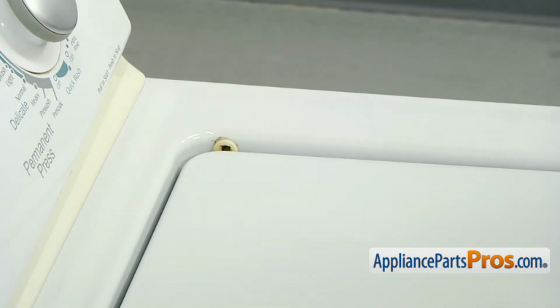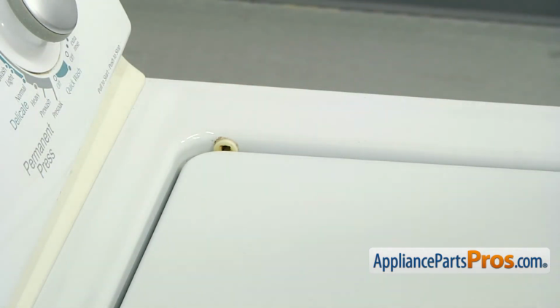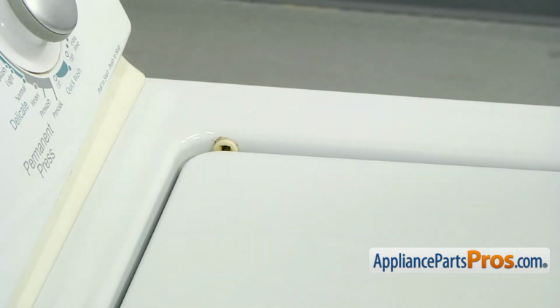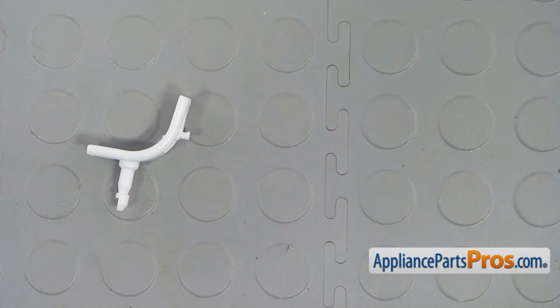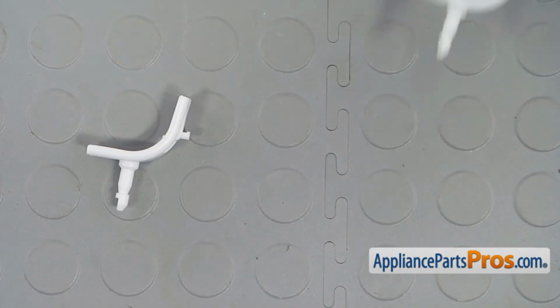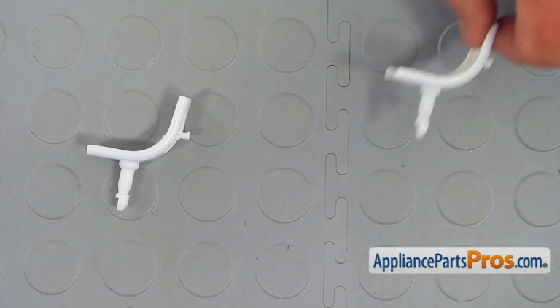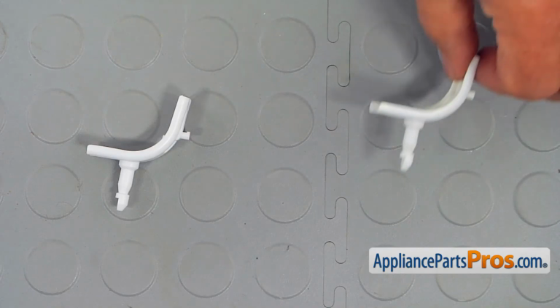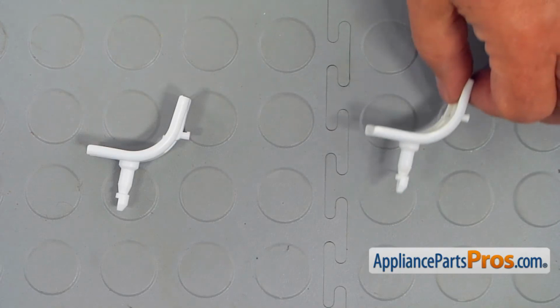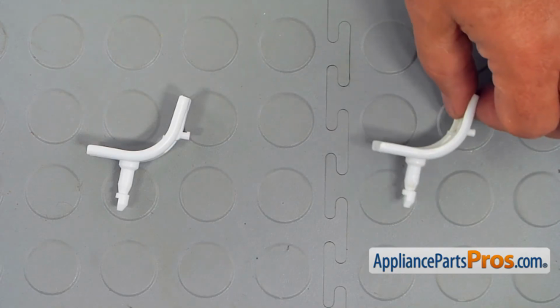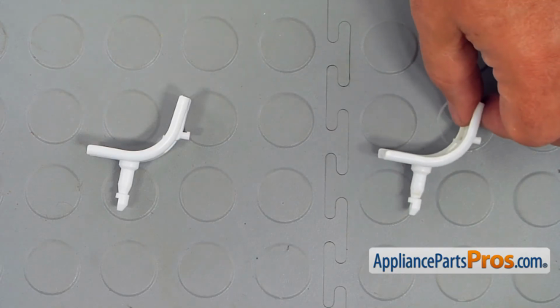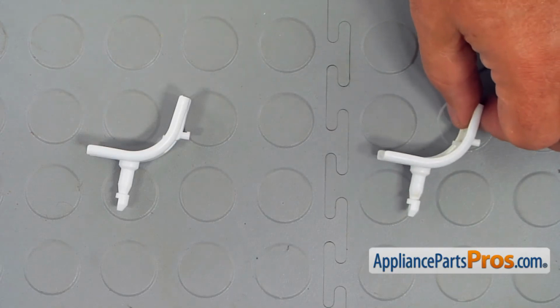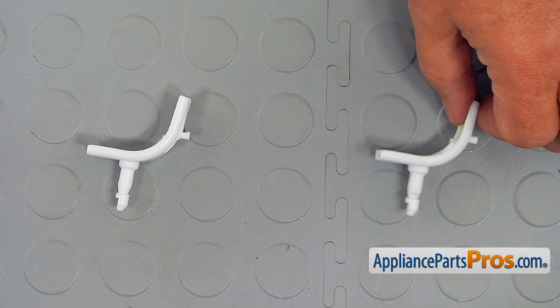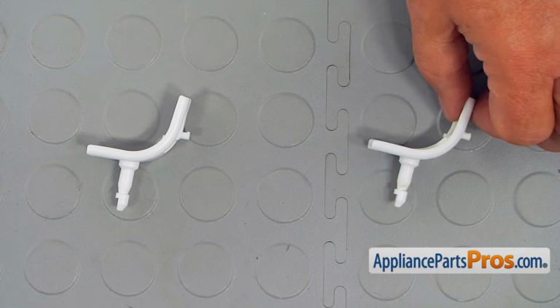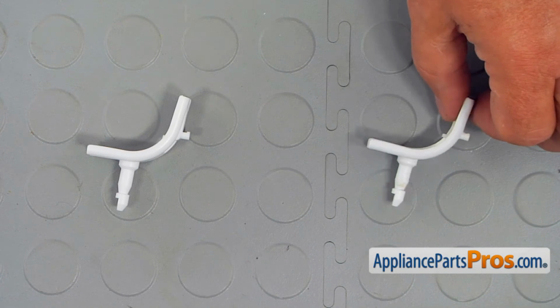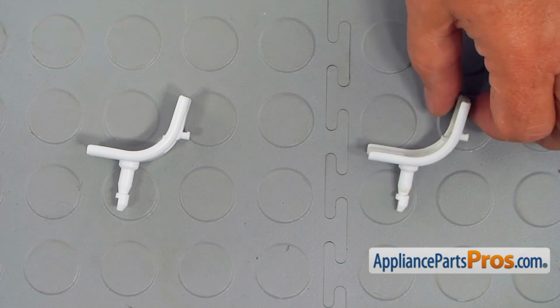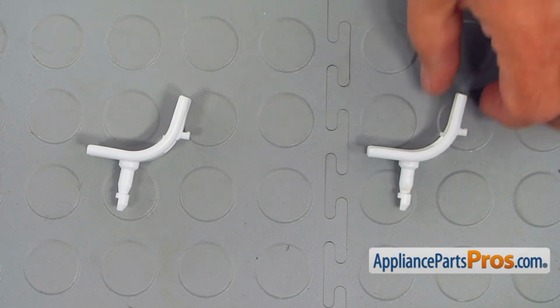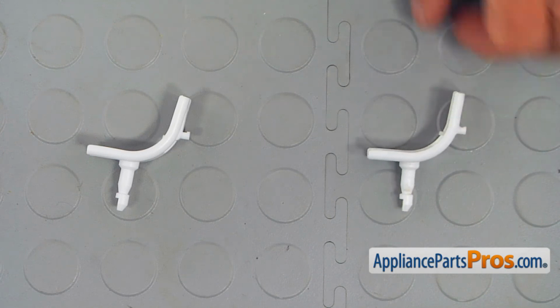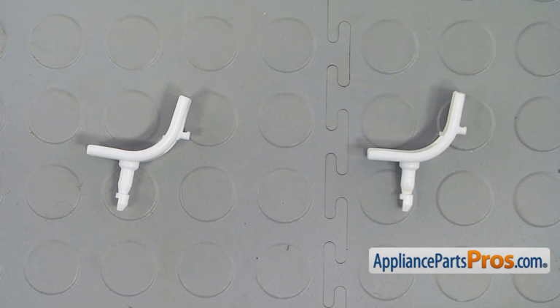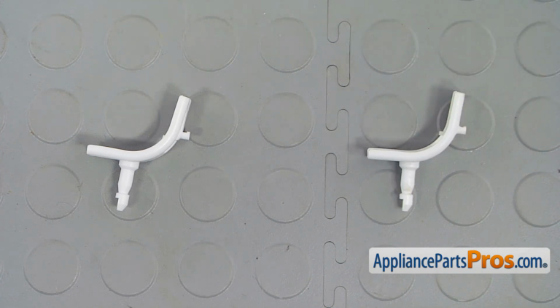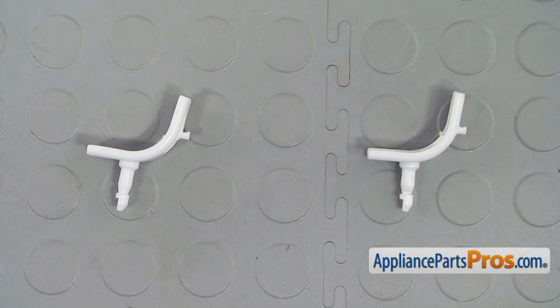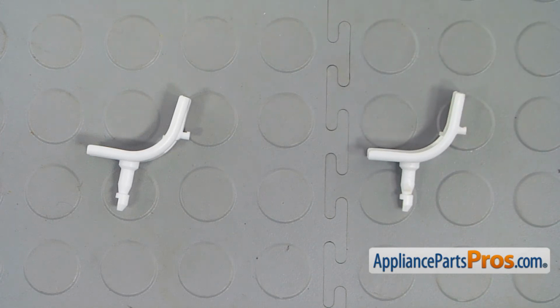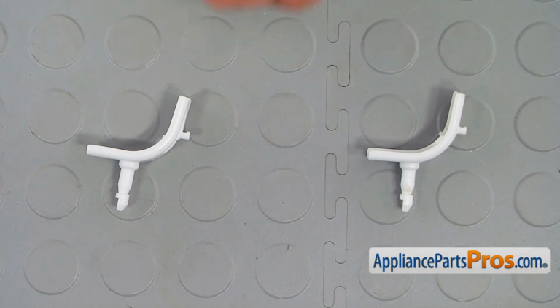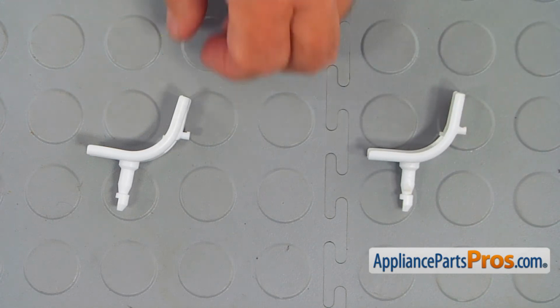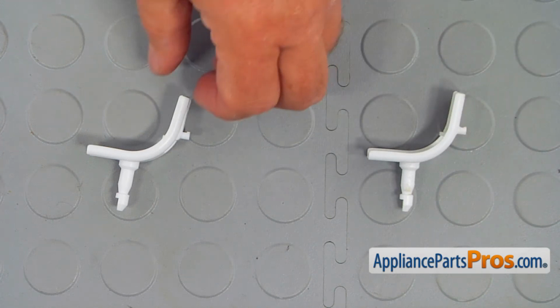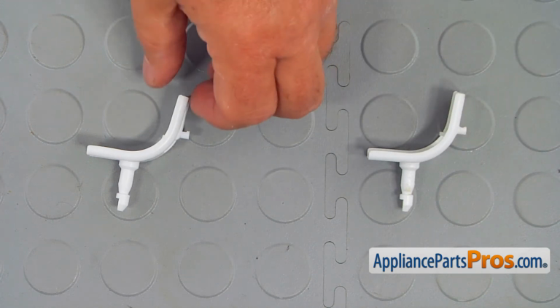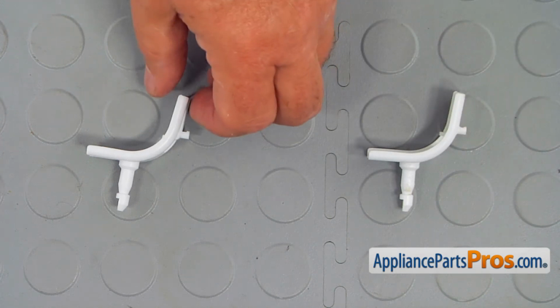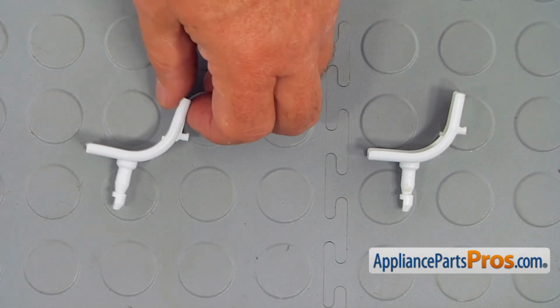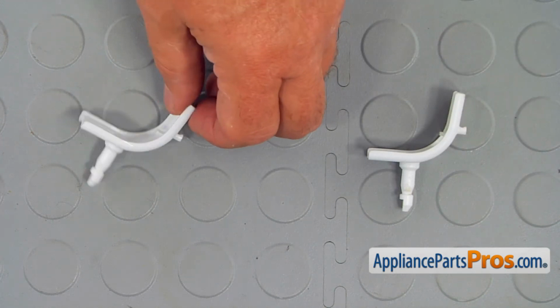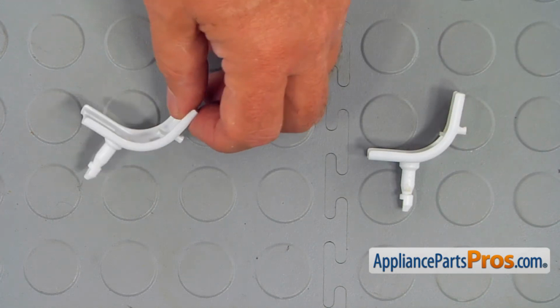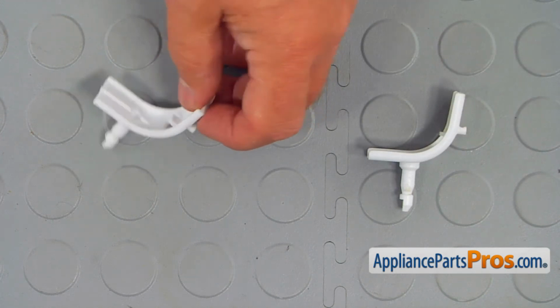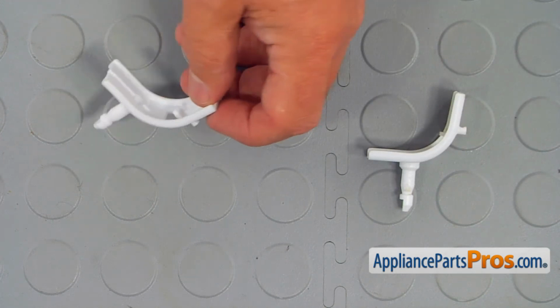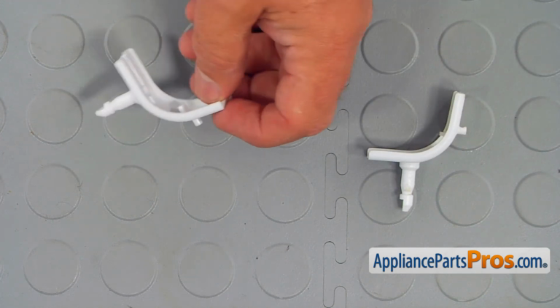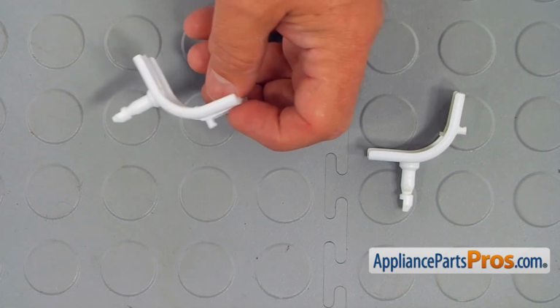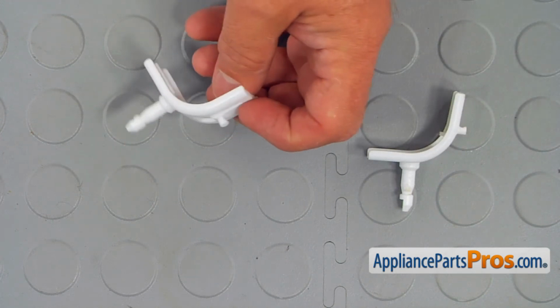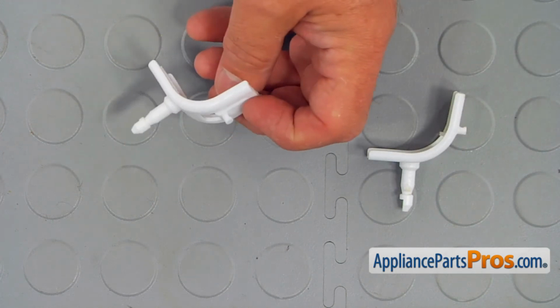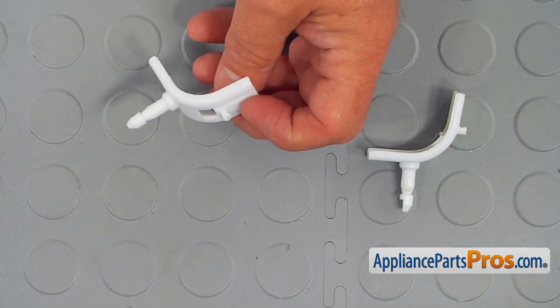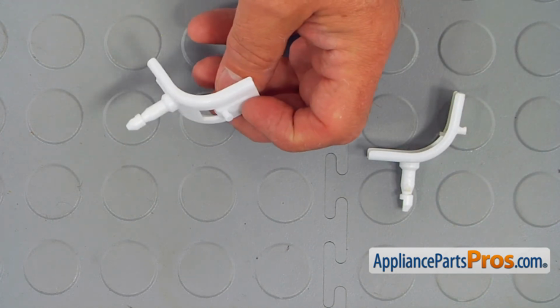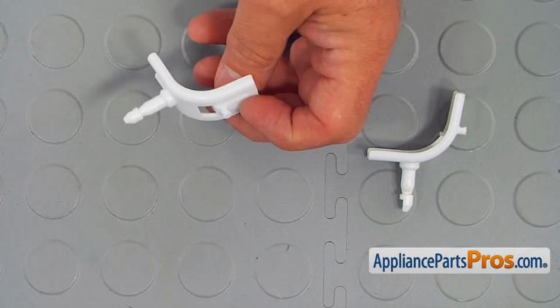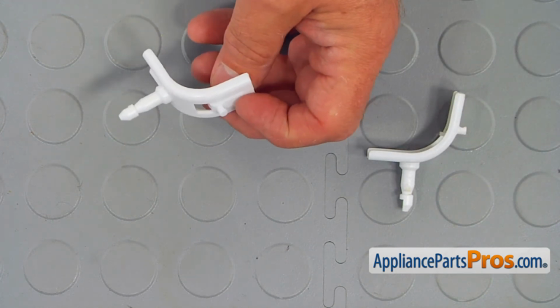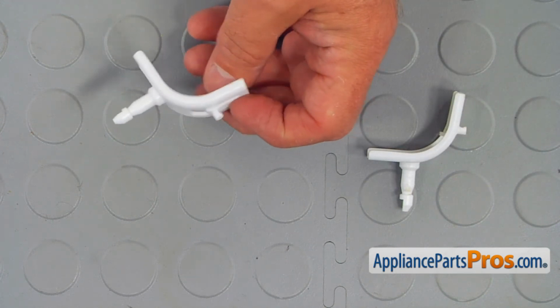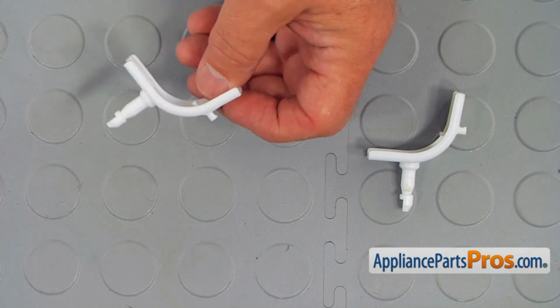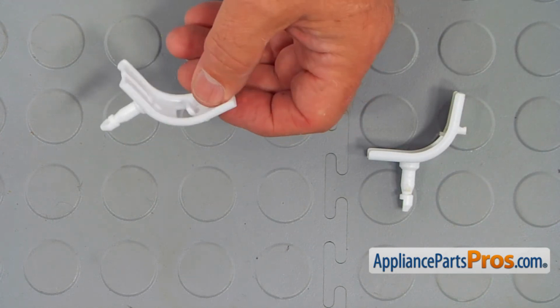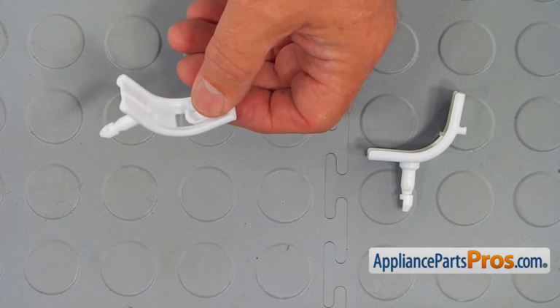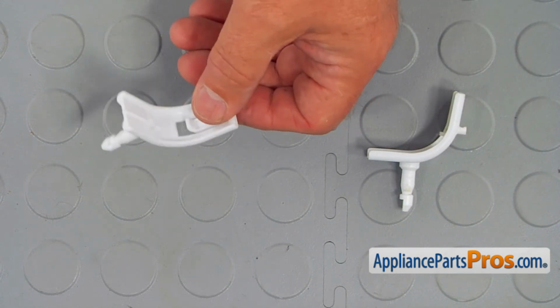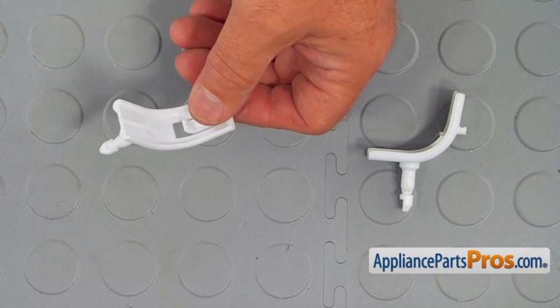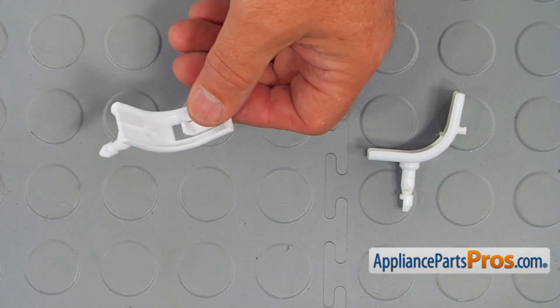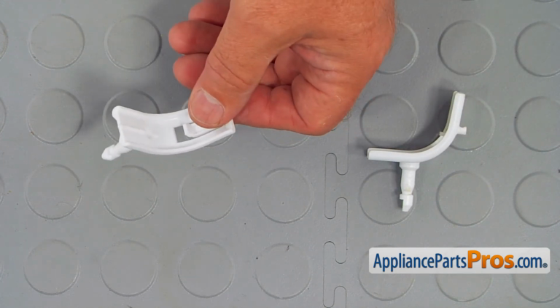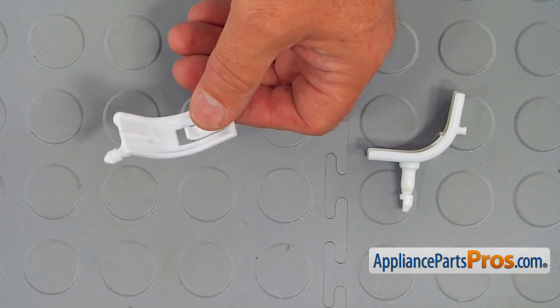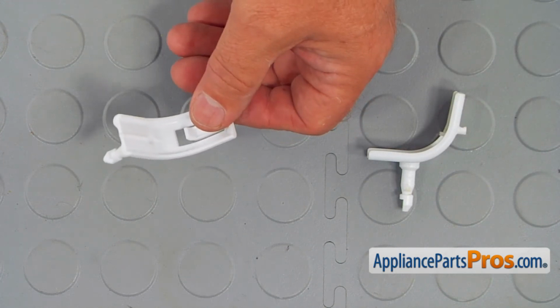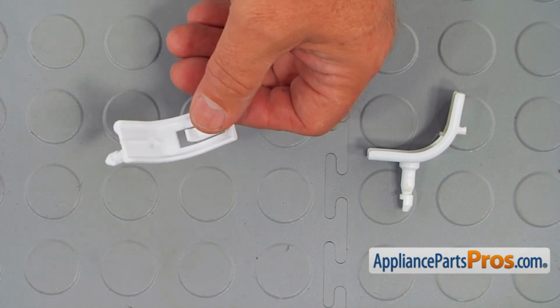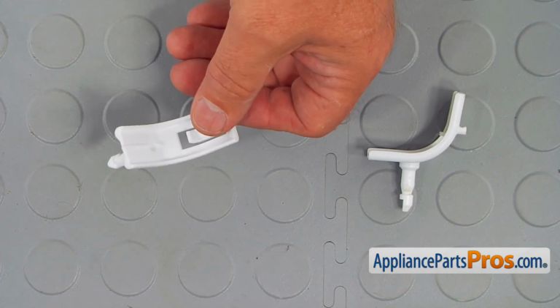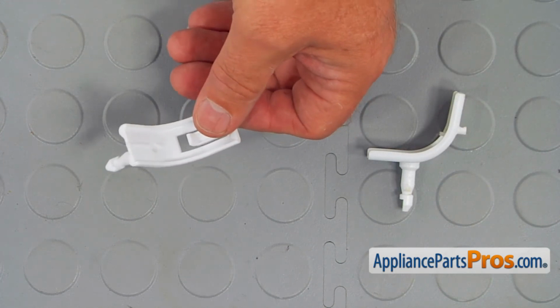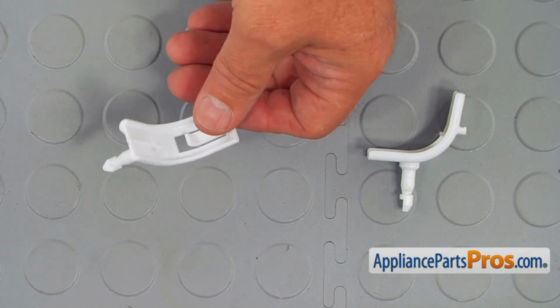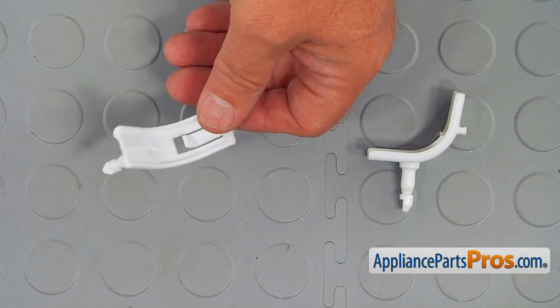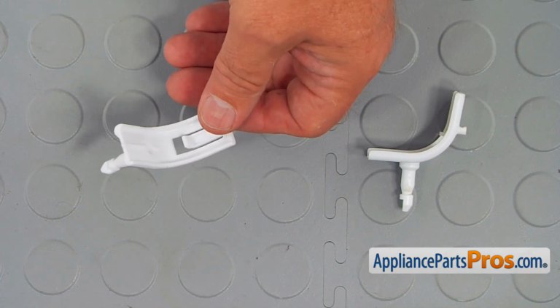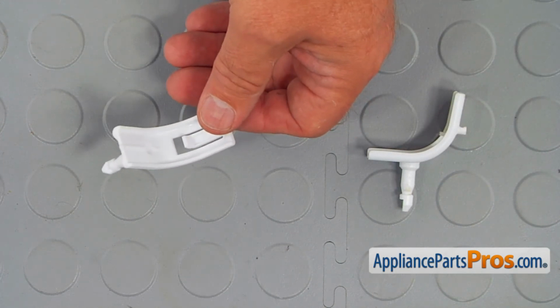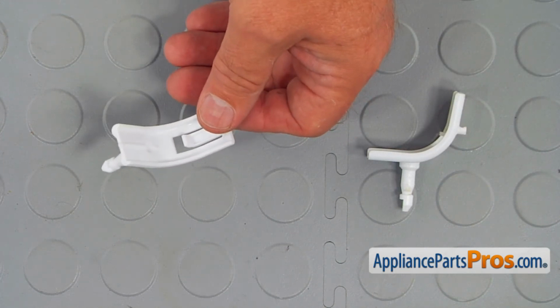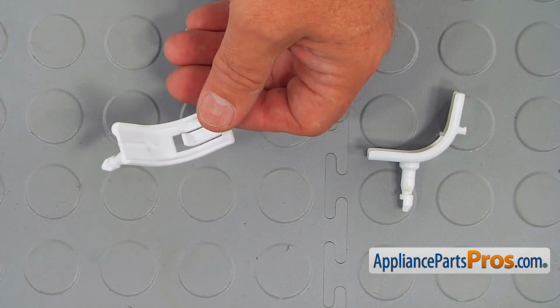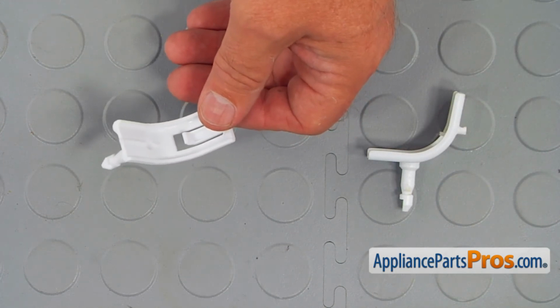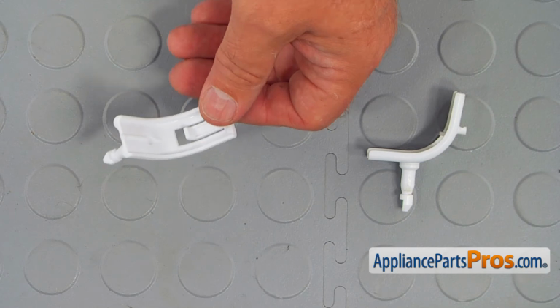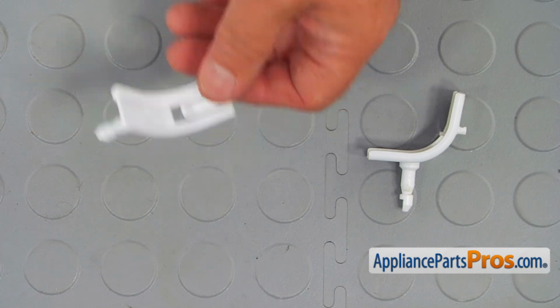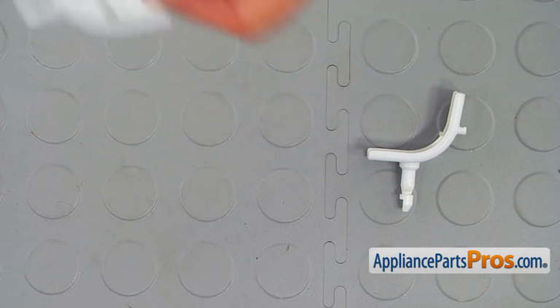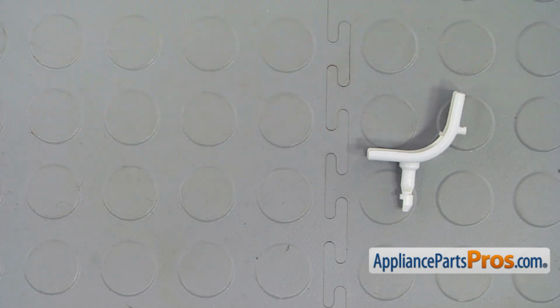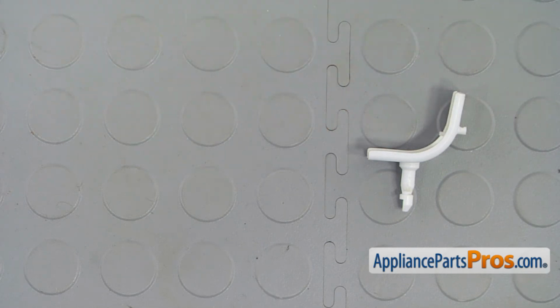This is the old hinge pin next to the new one. If you don't have this part, you can get it from AppliancePartsPros.com.